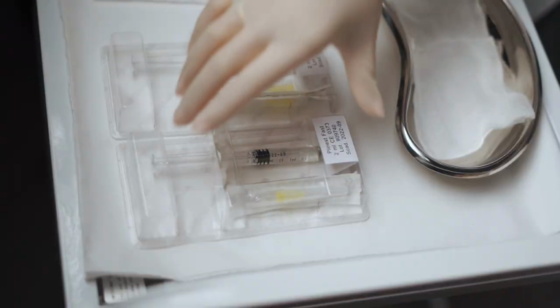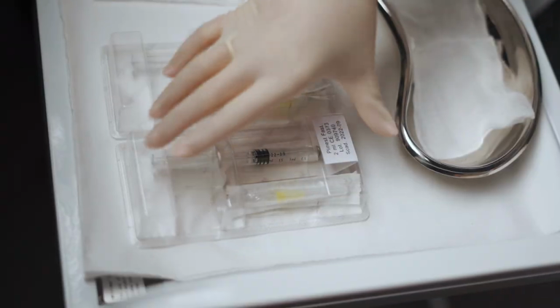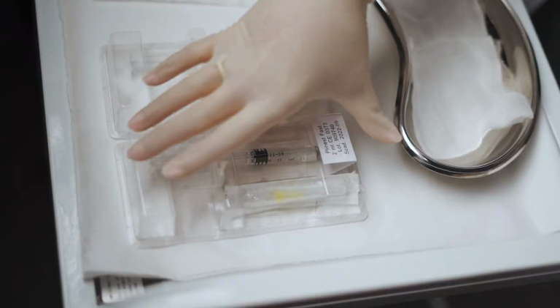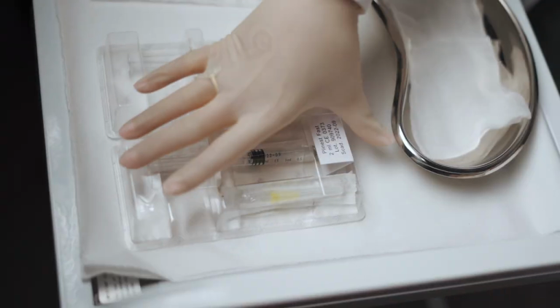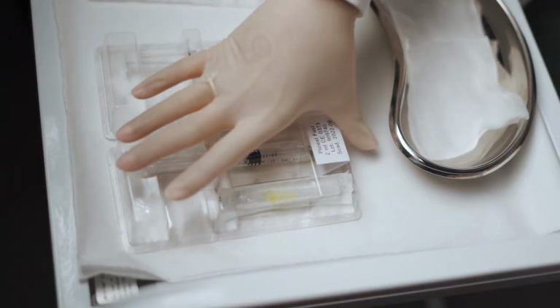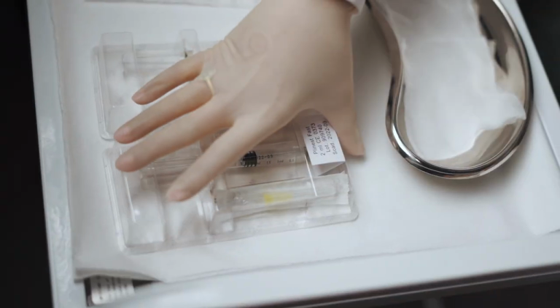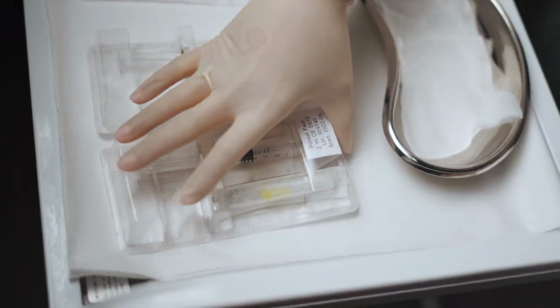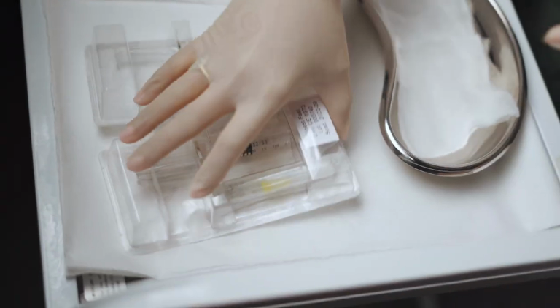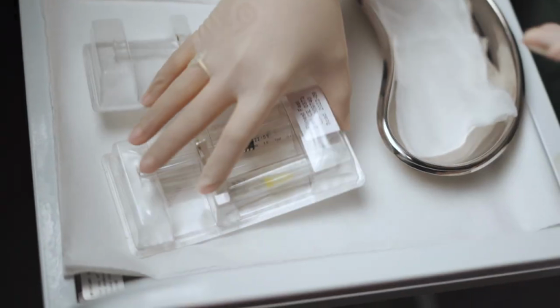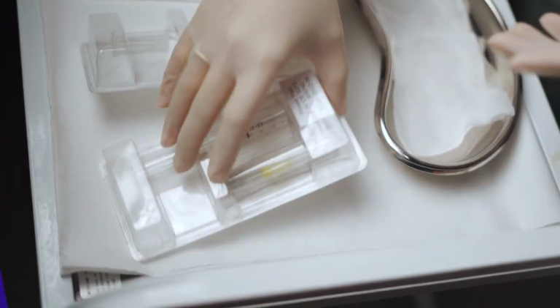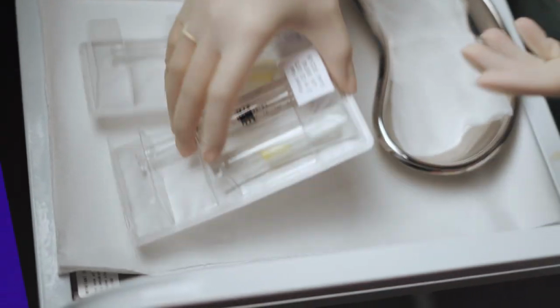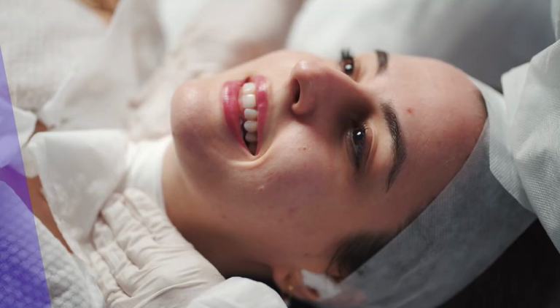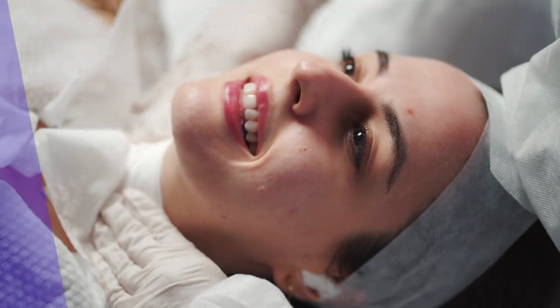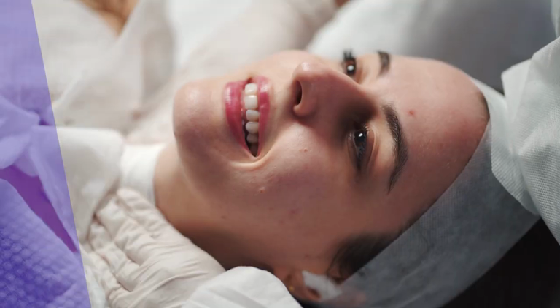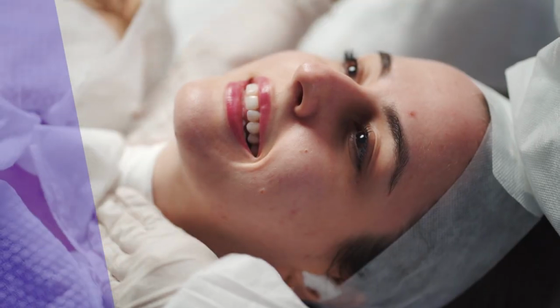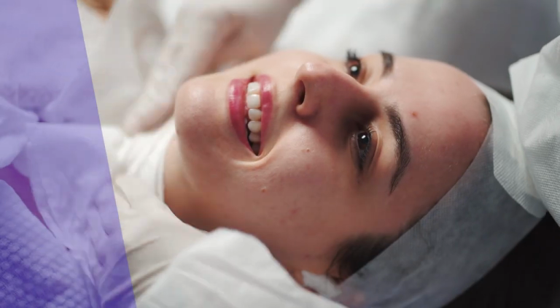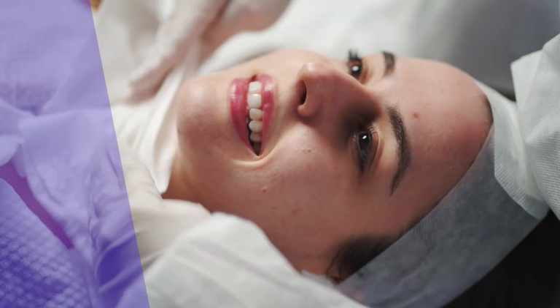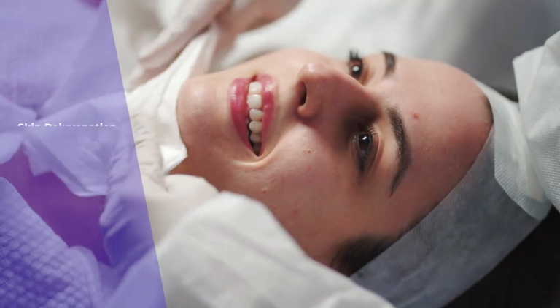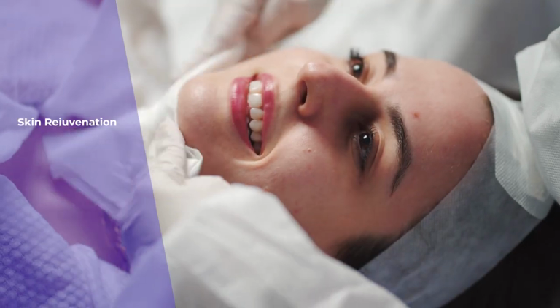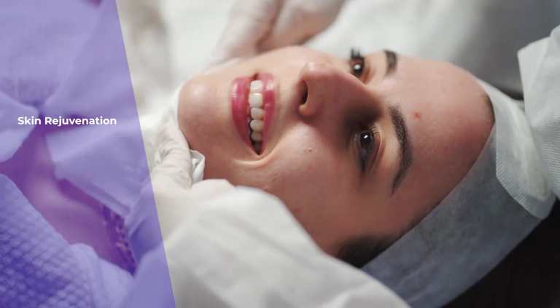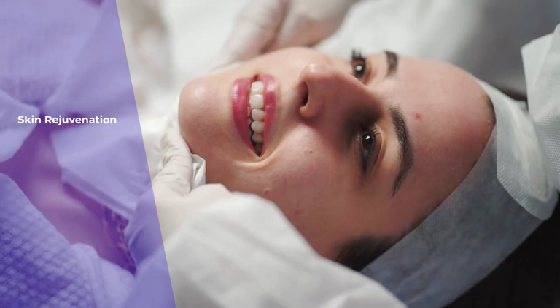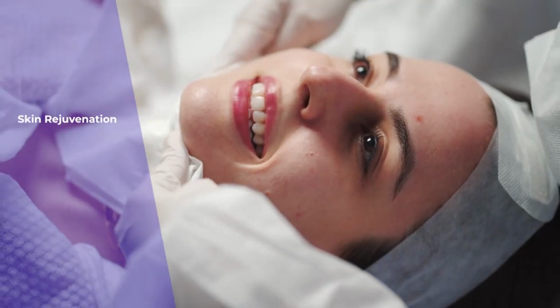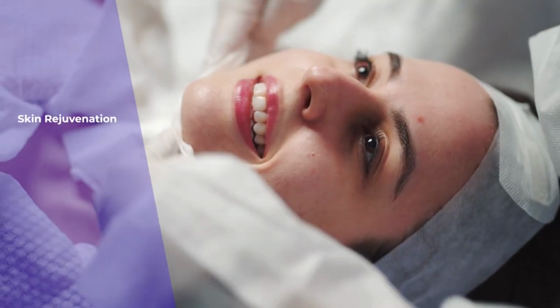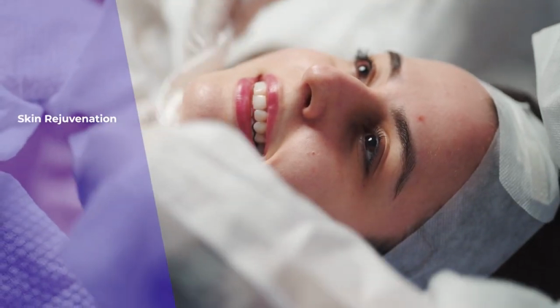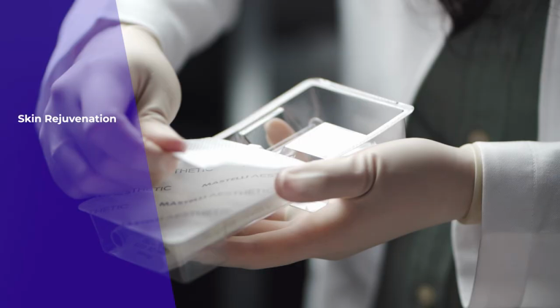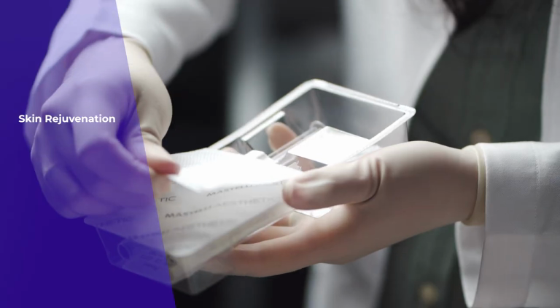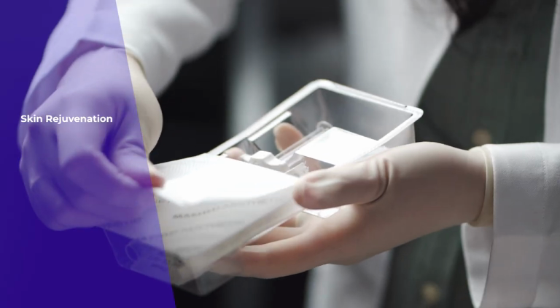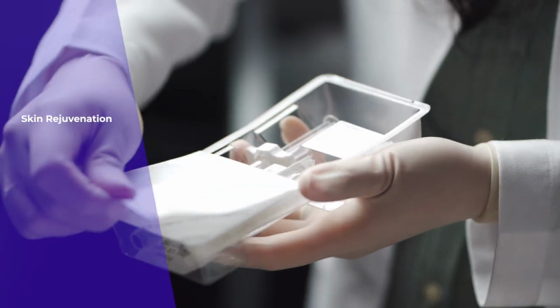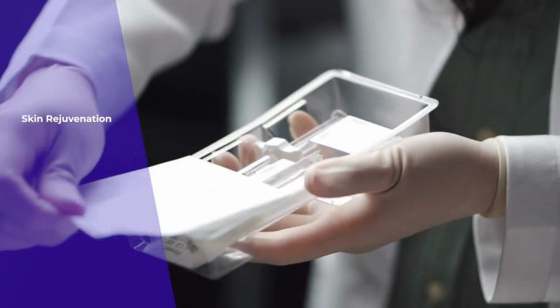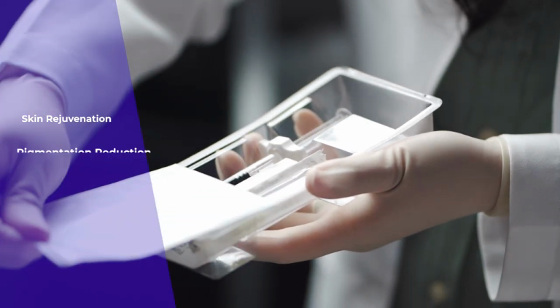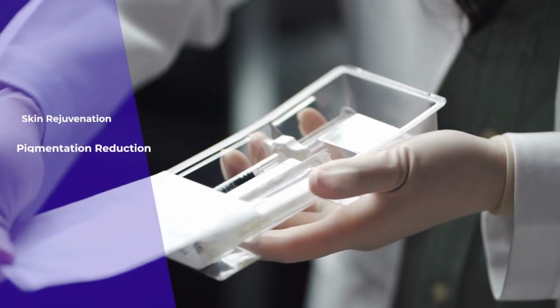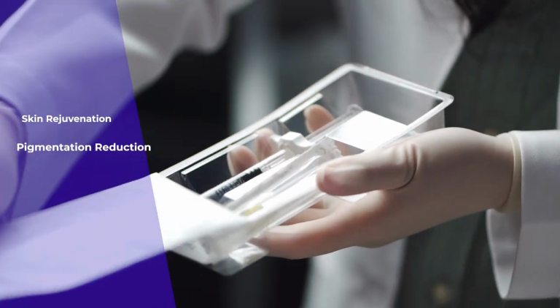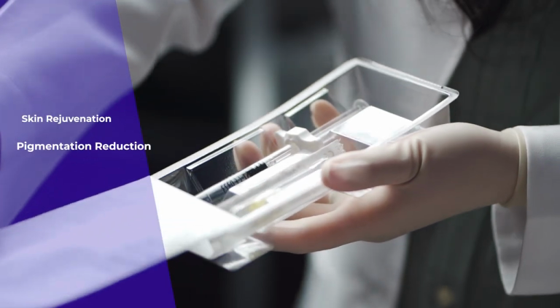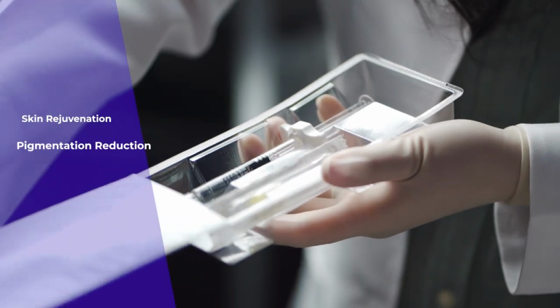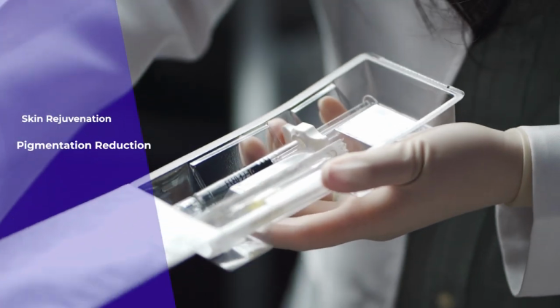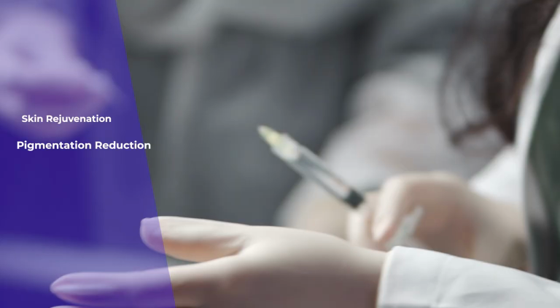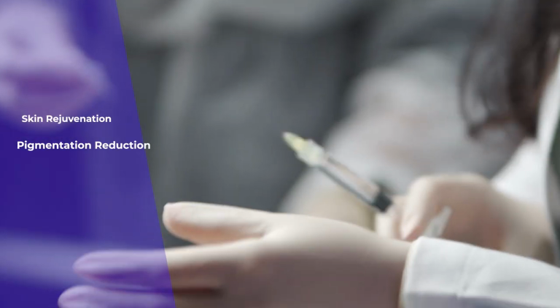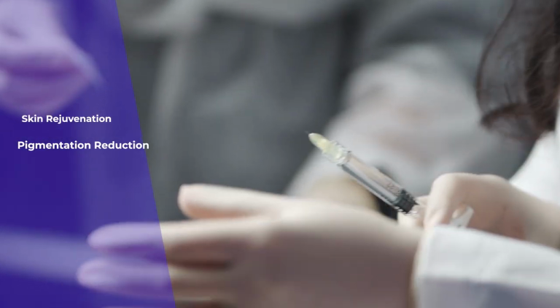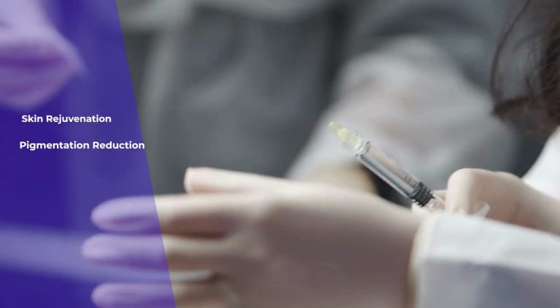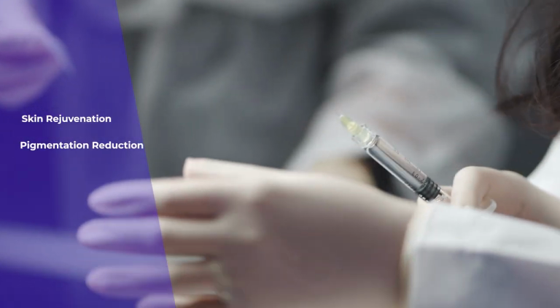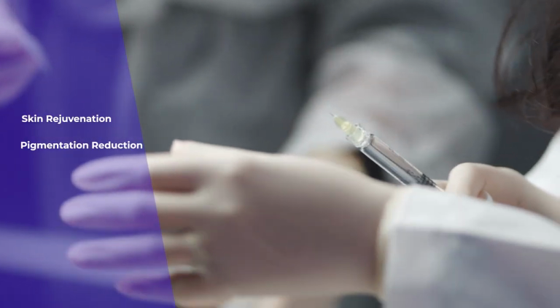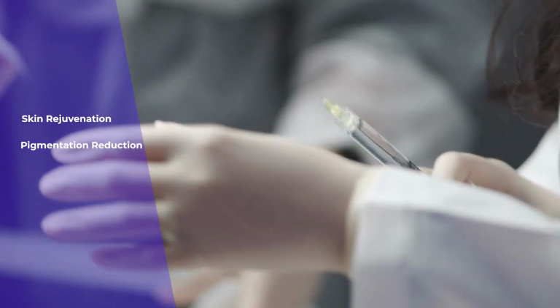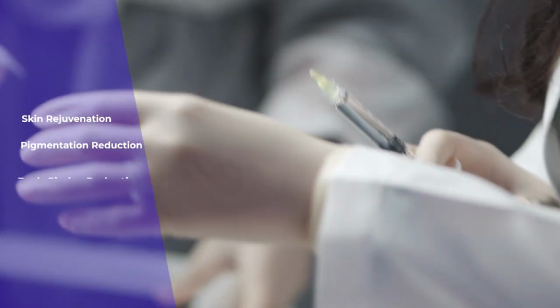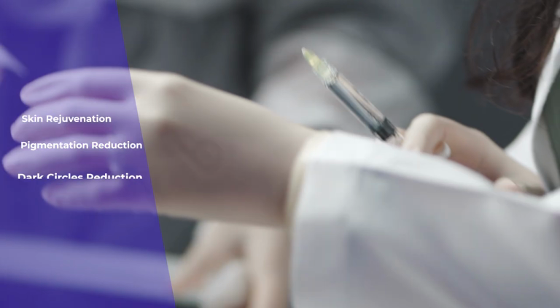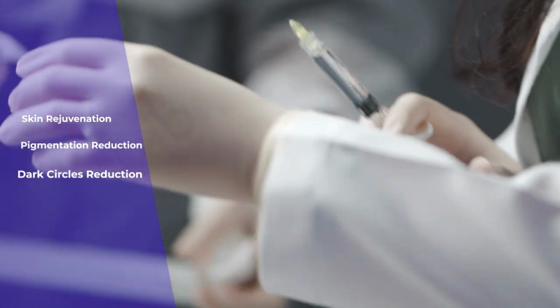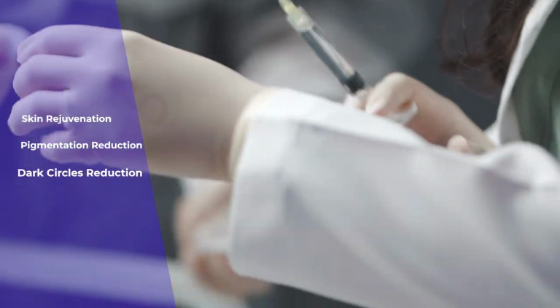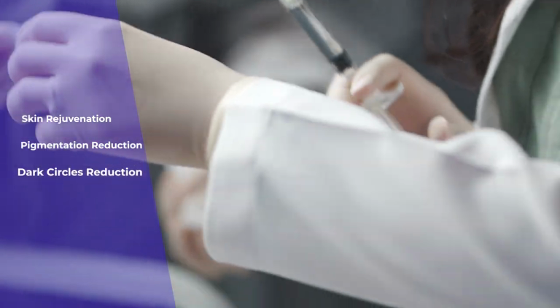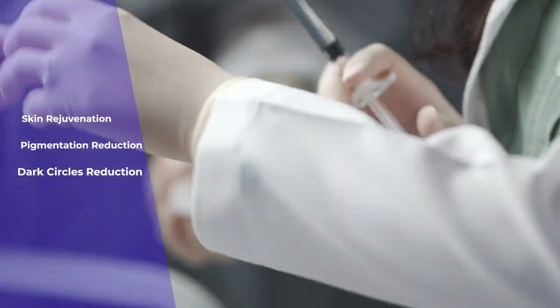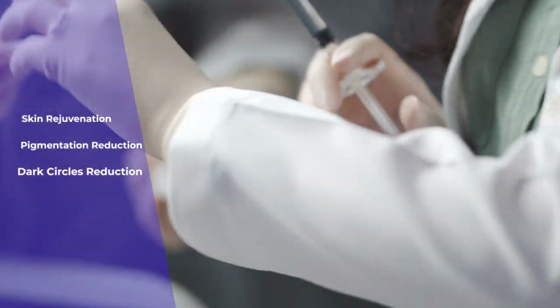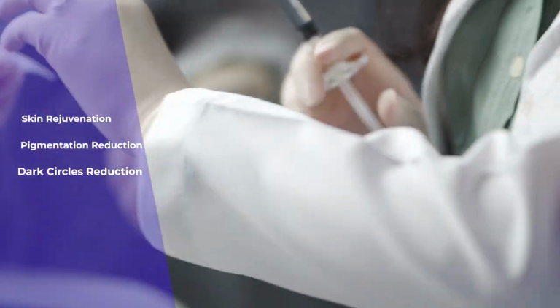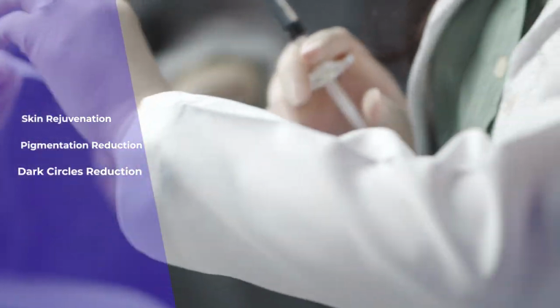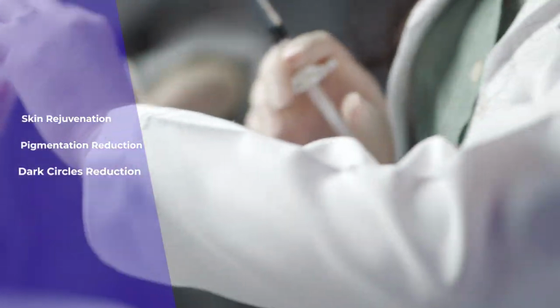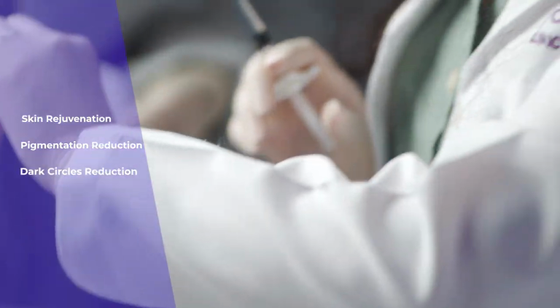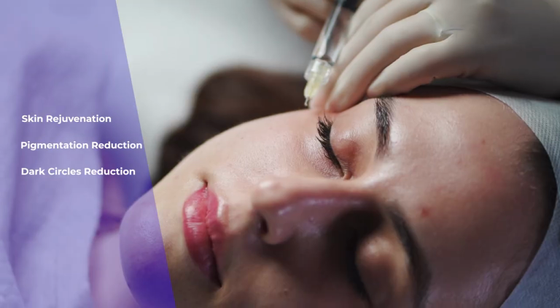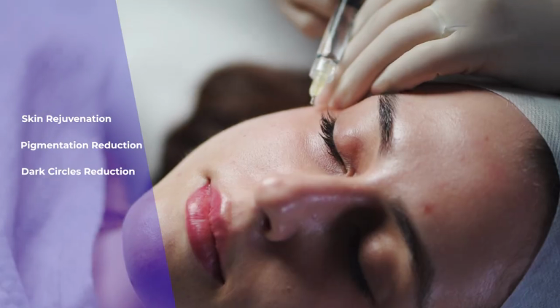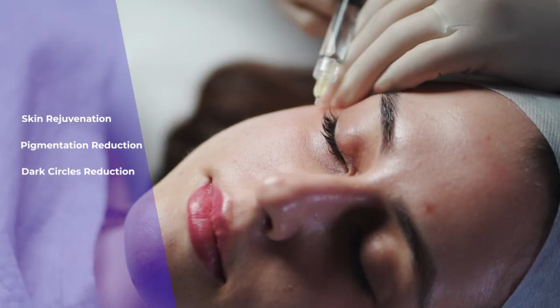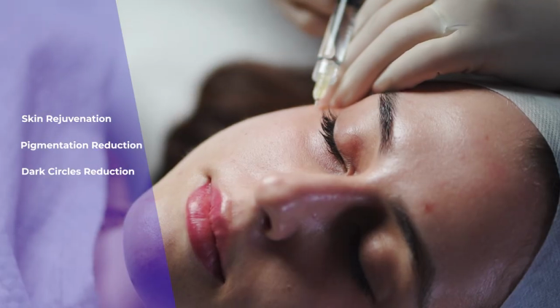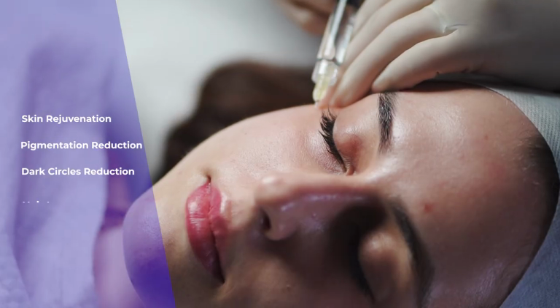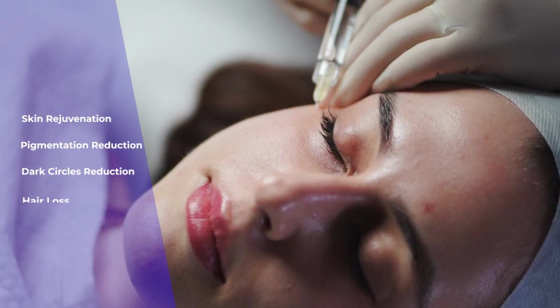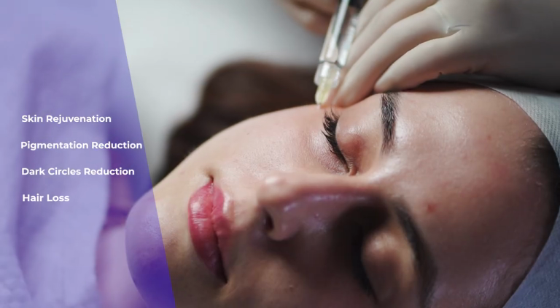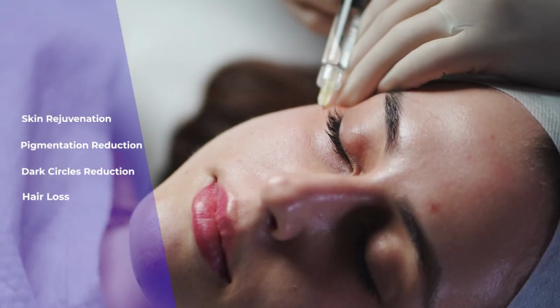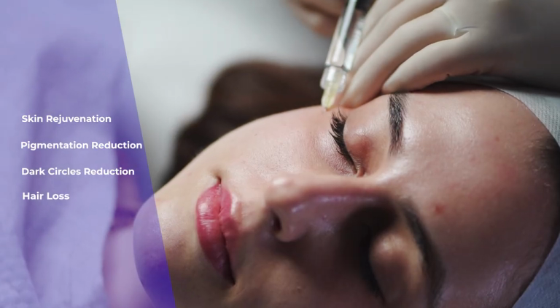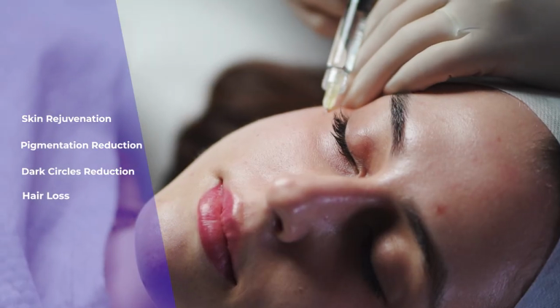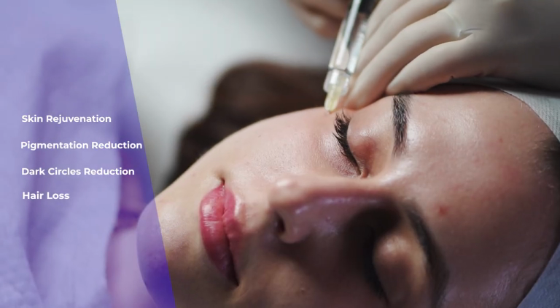Kaya DNA repair therapy can be used for skin rejuvenation, pigmentation reduction, dark circle reduction, or even hair loss.